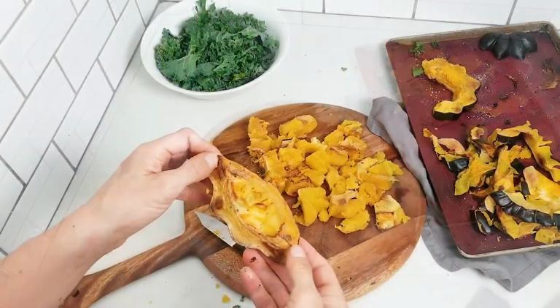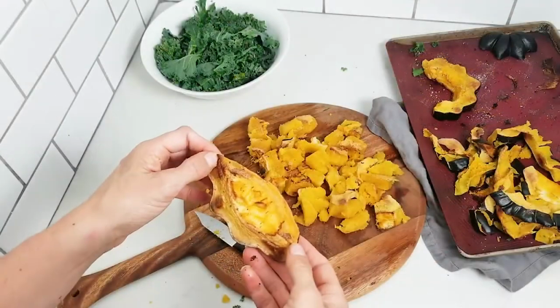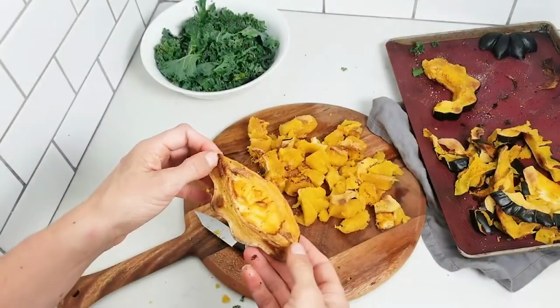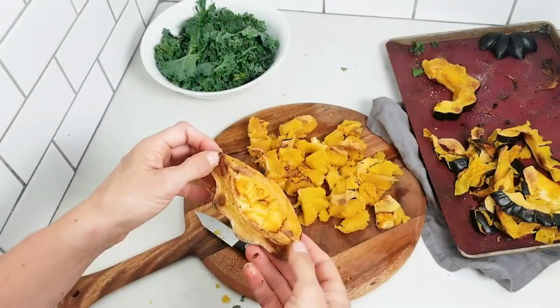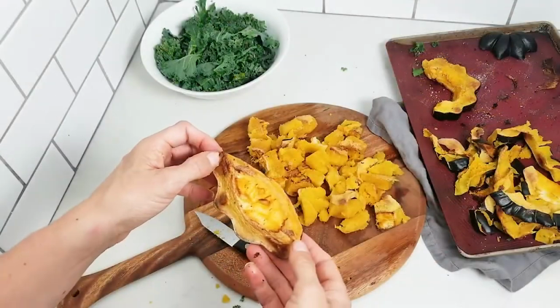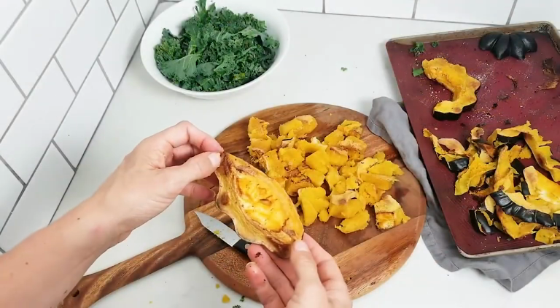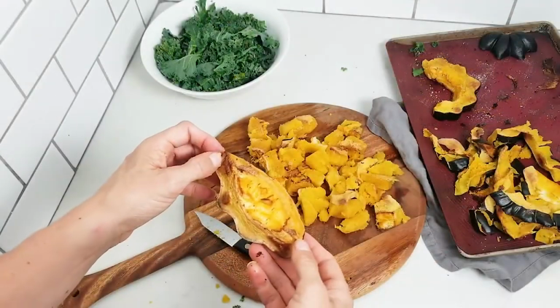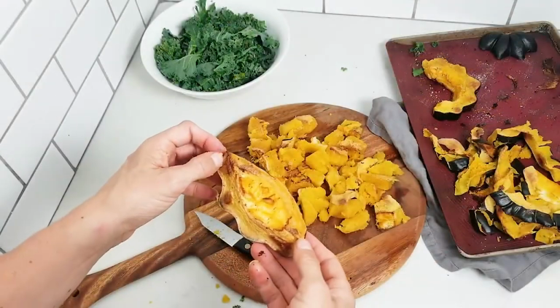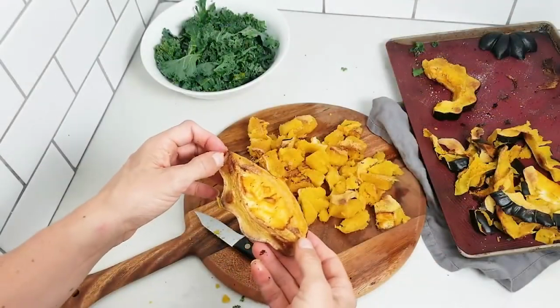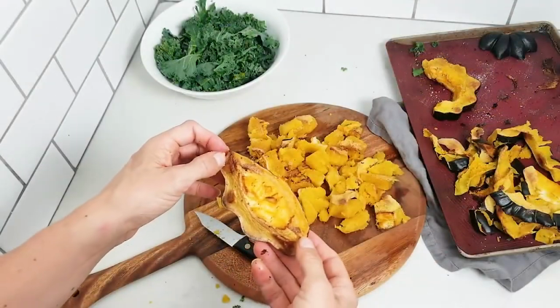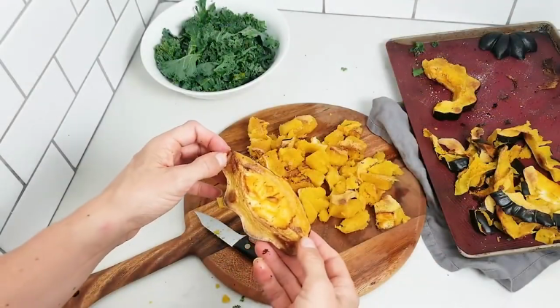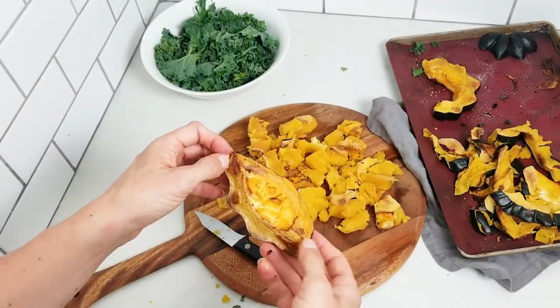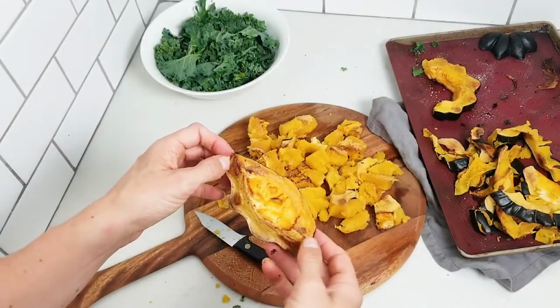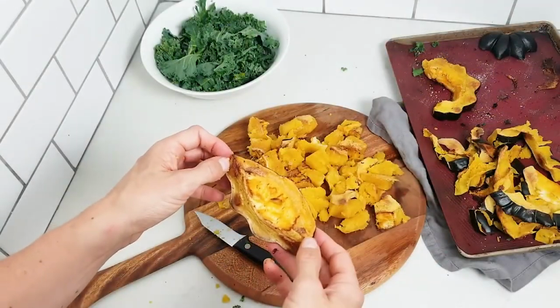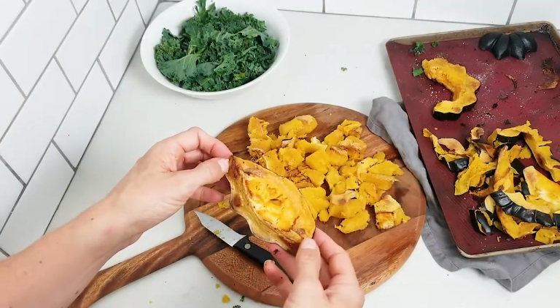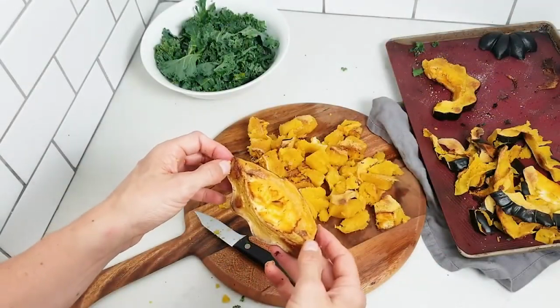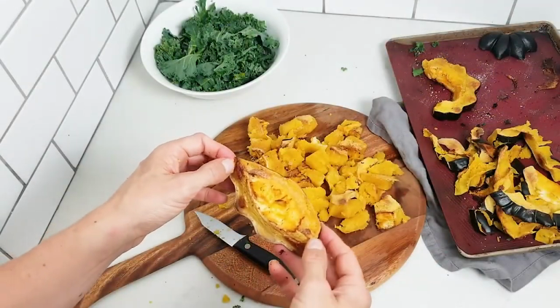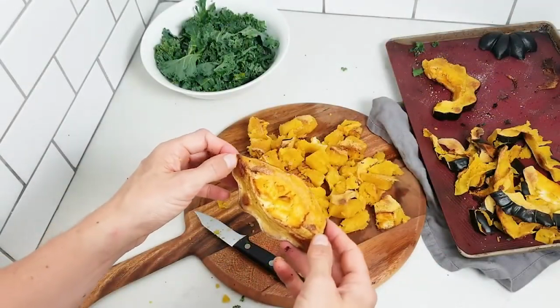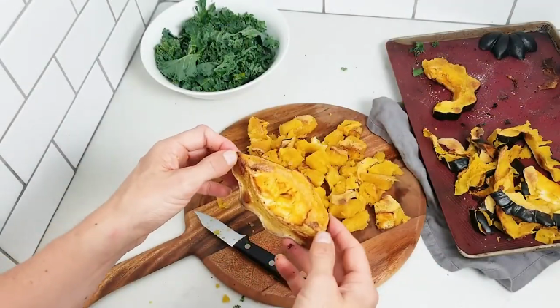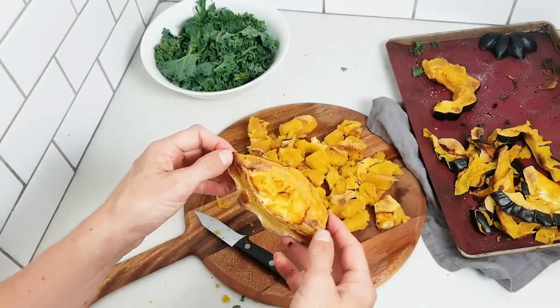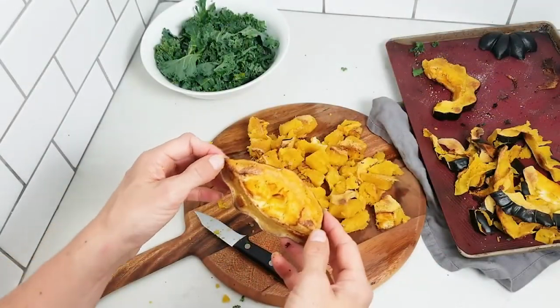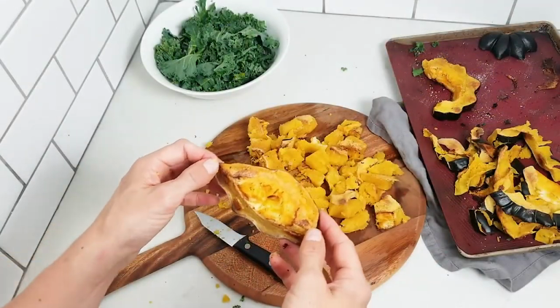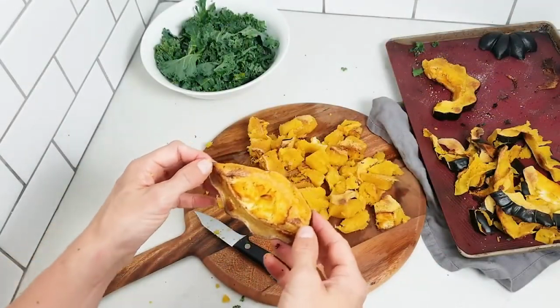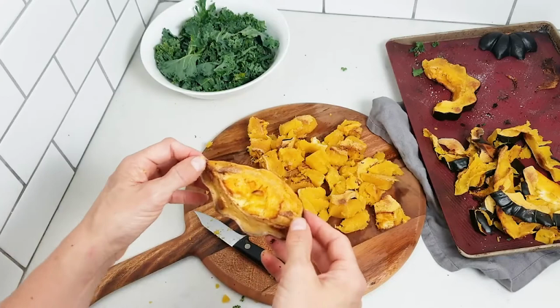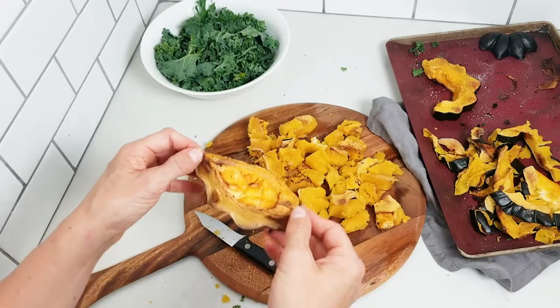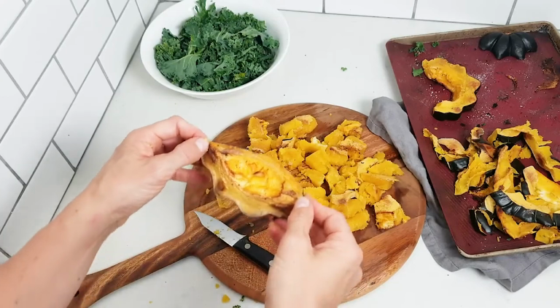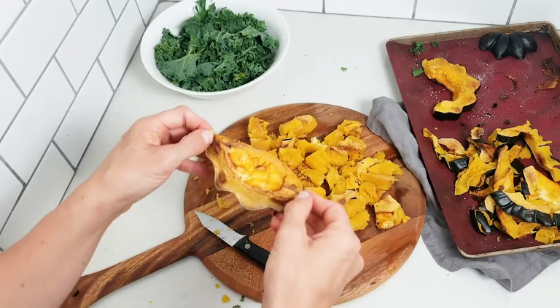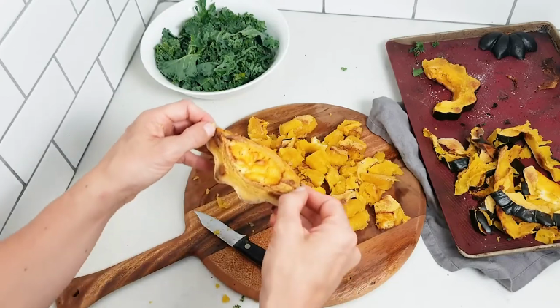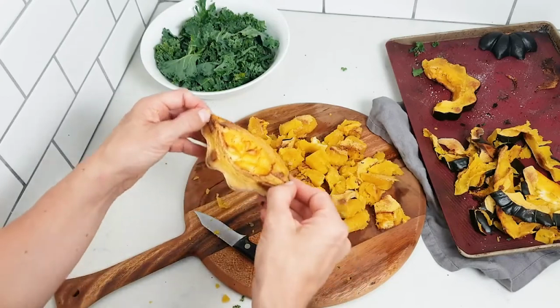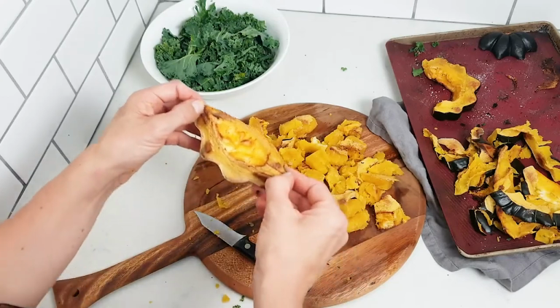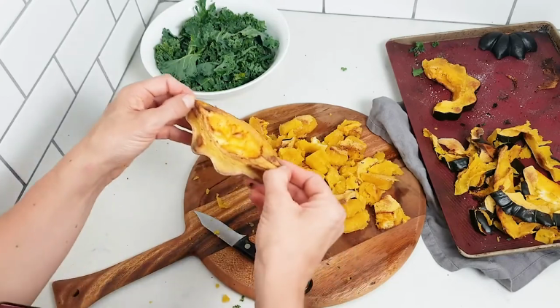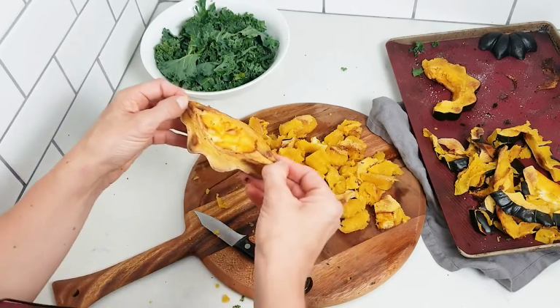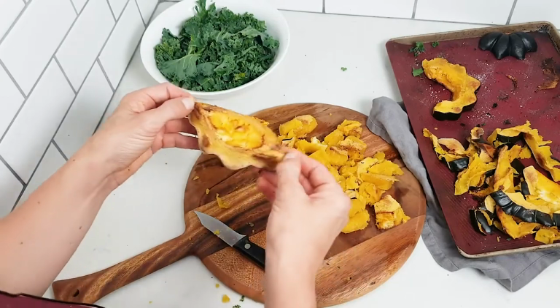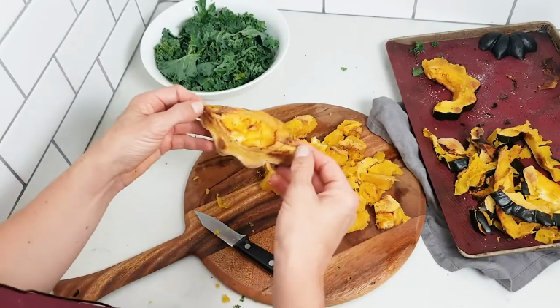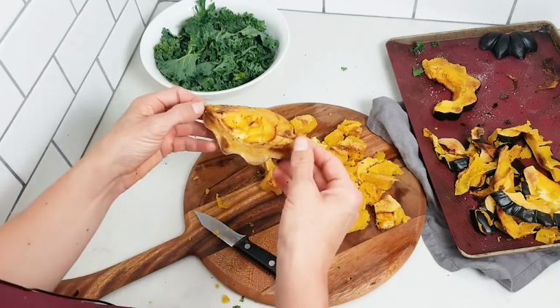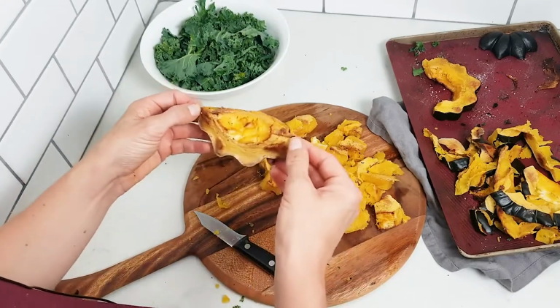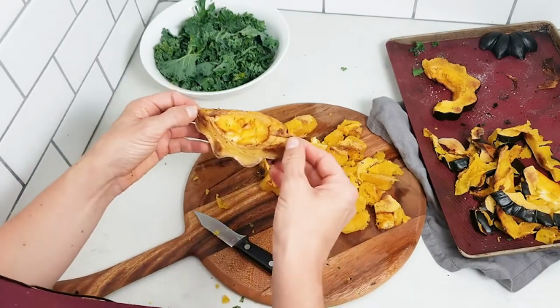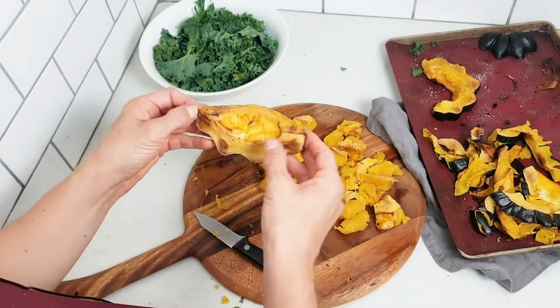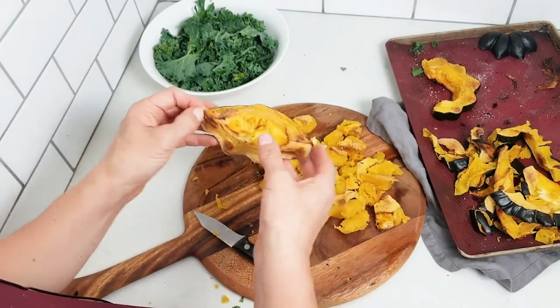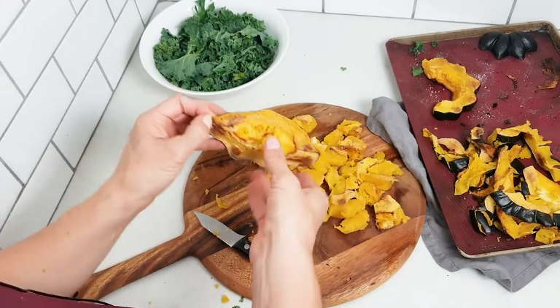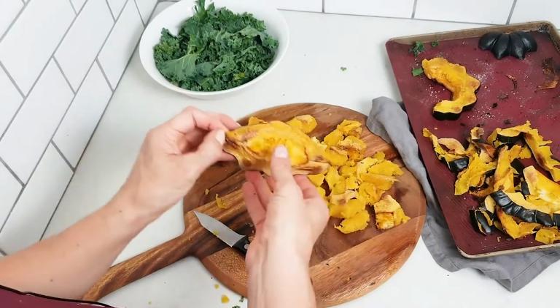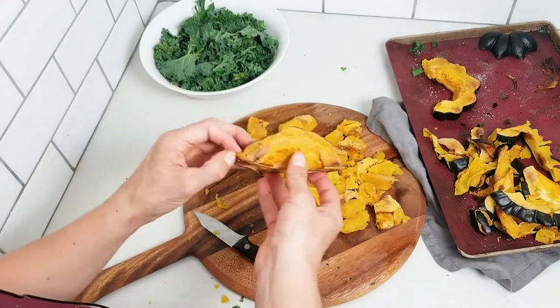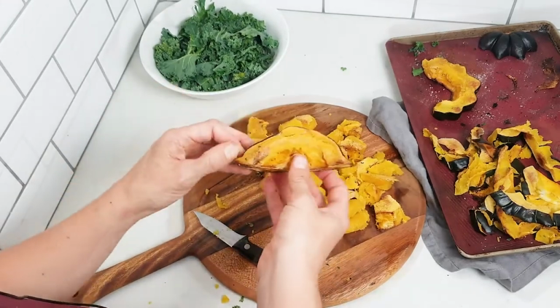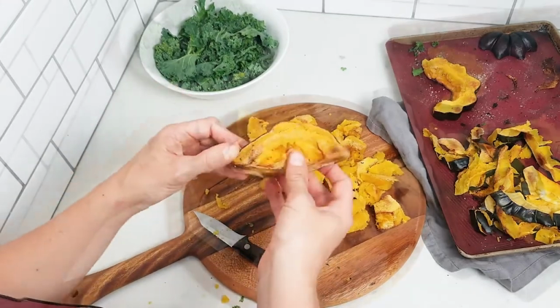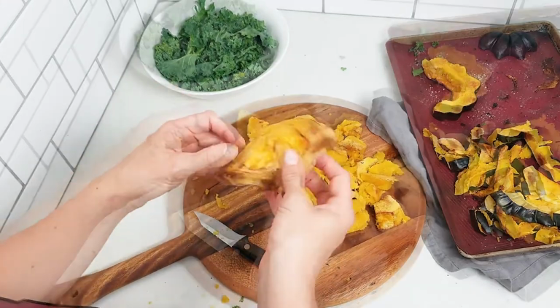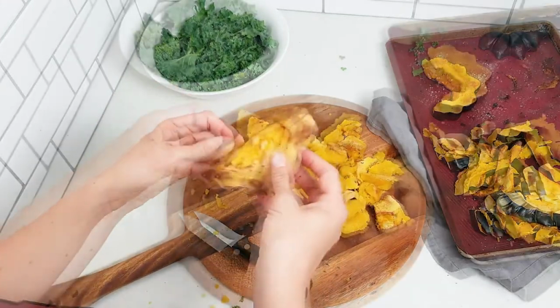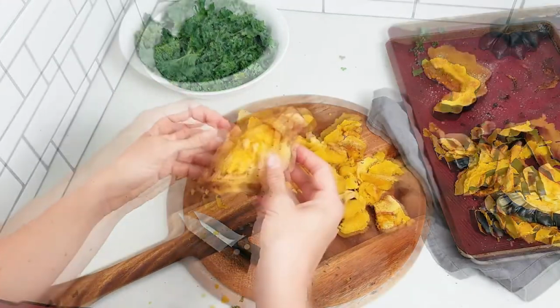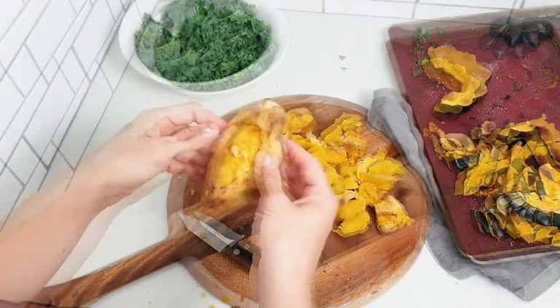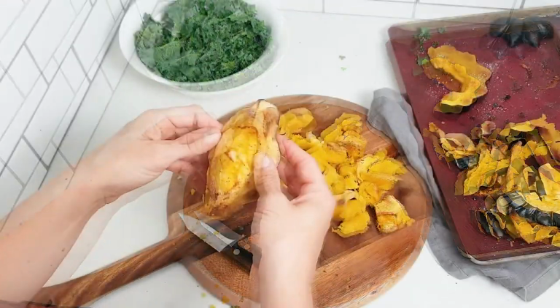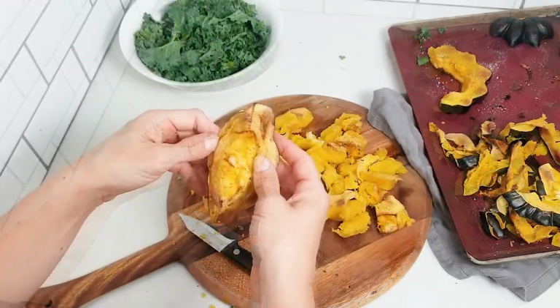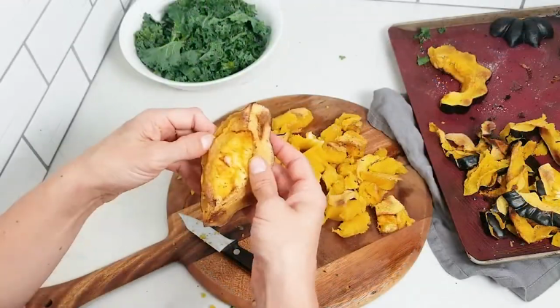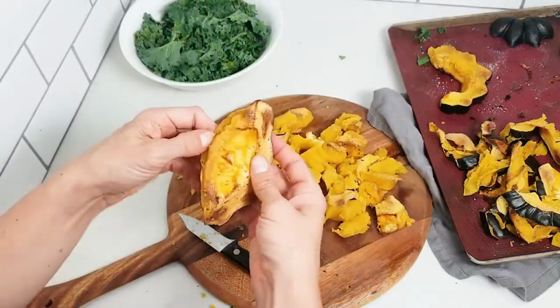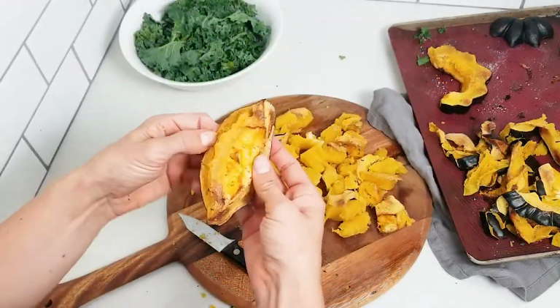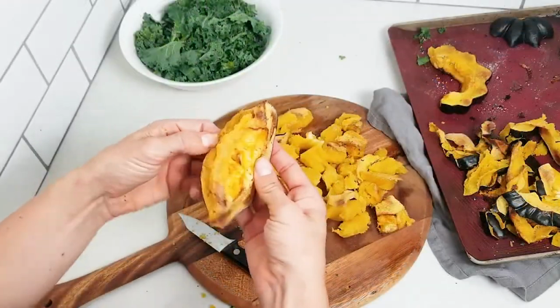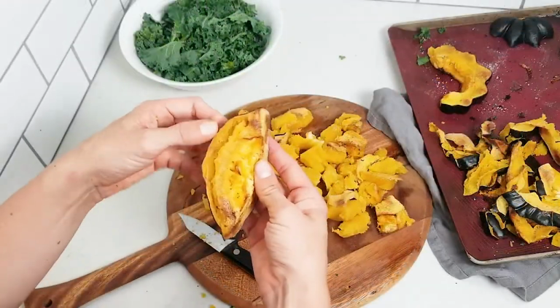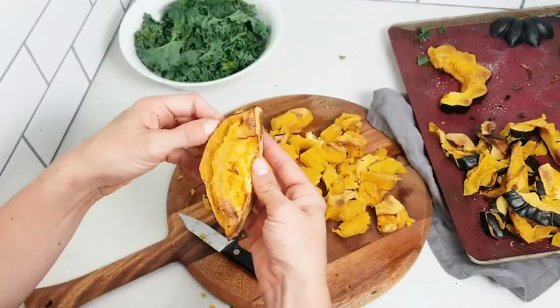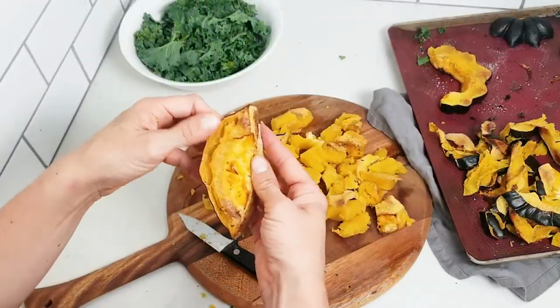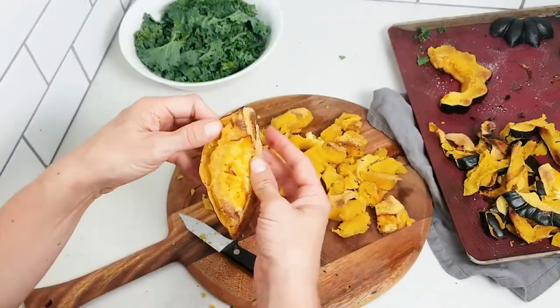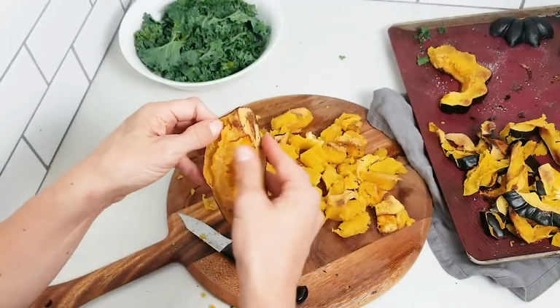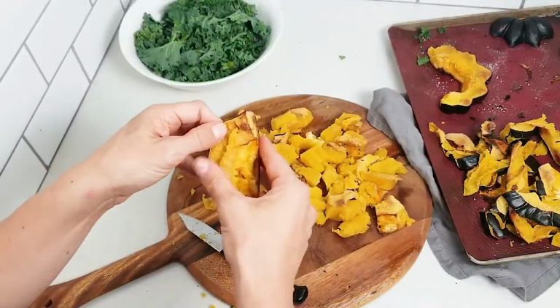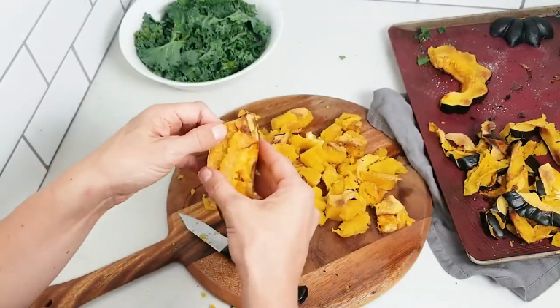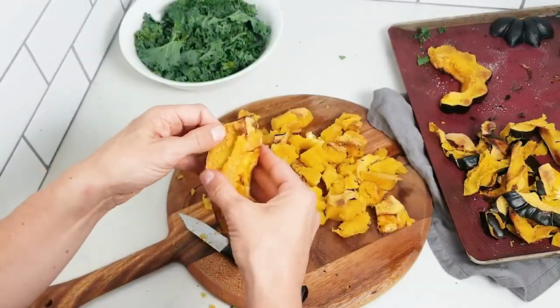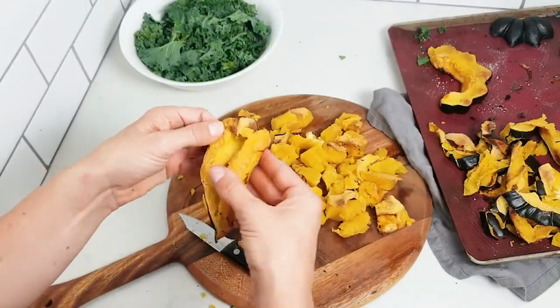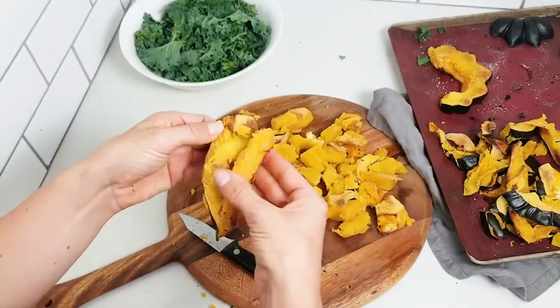Once the squash is roasted, let it cool to the touch and then you should be able to easily peel the skin away and chop it into pieces for the salad.